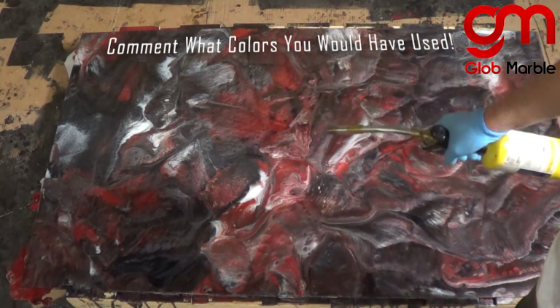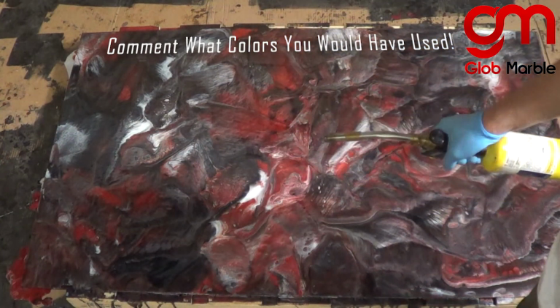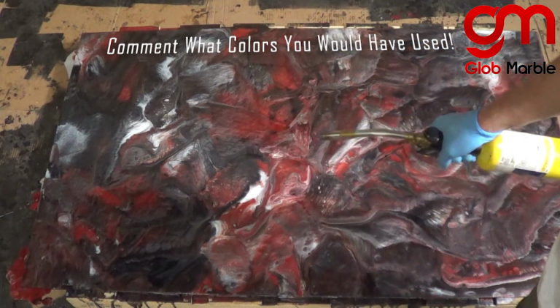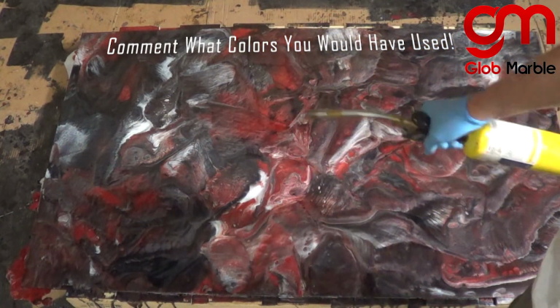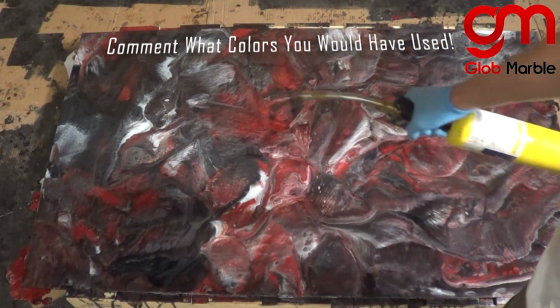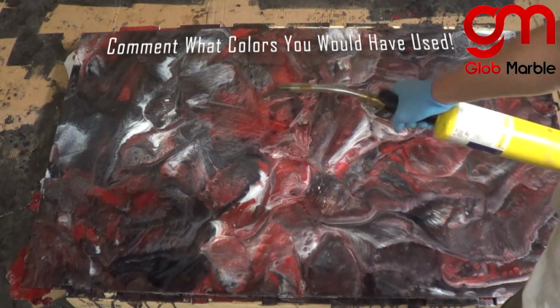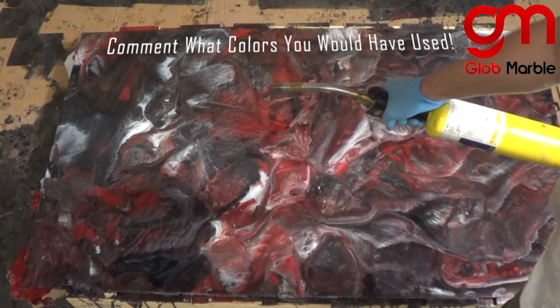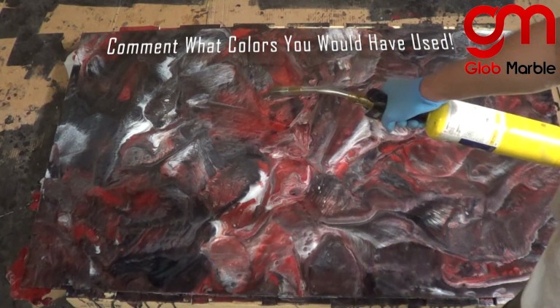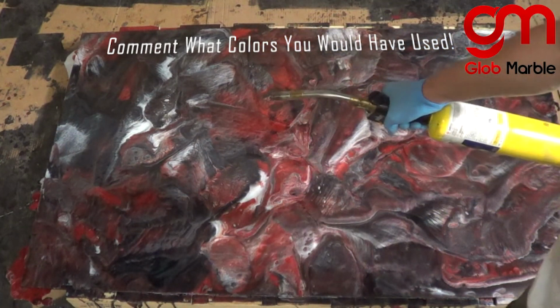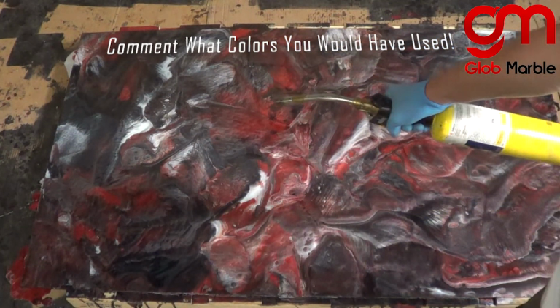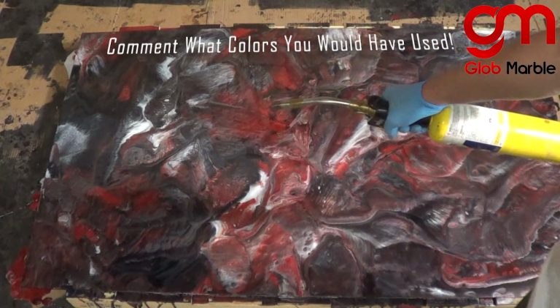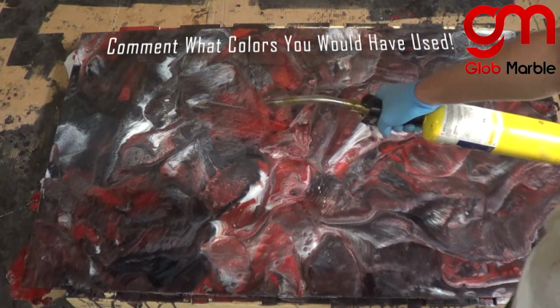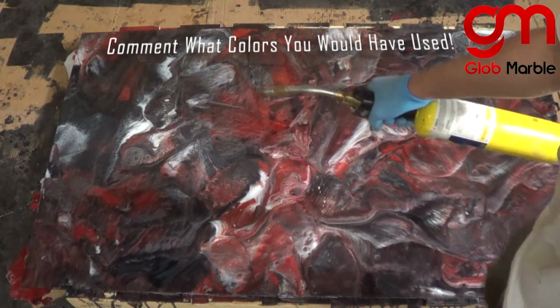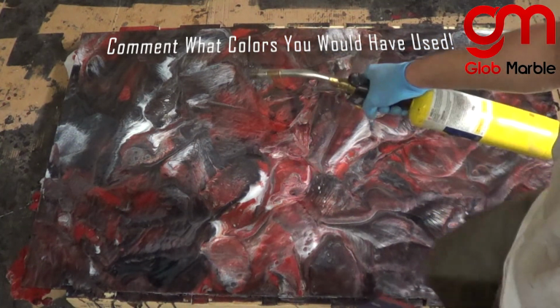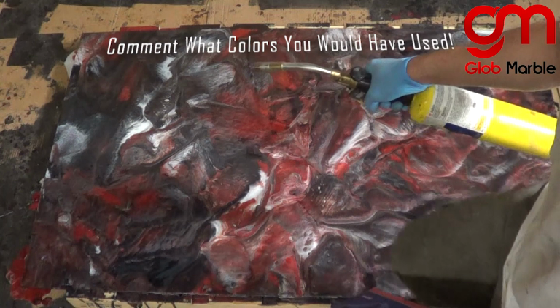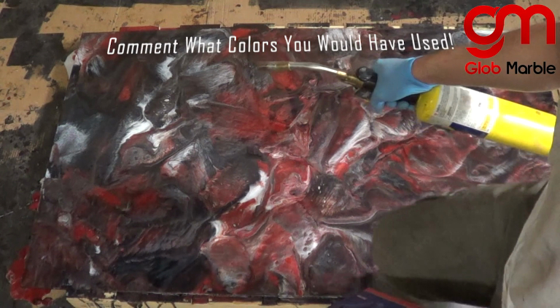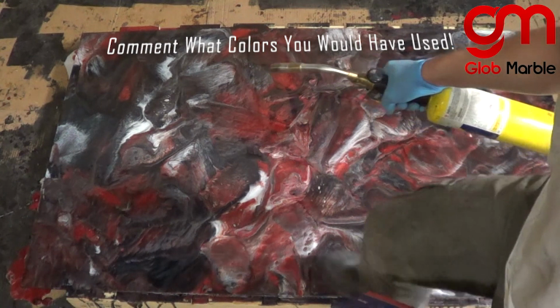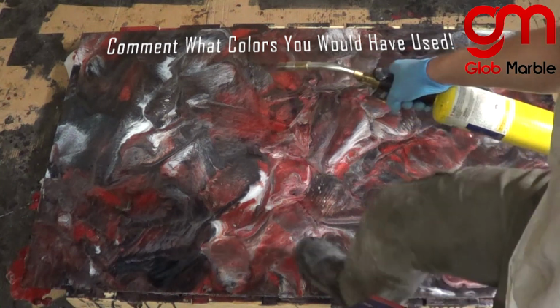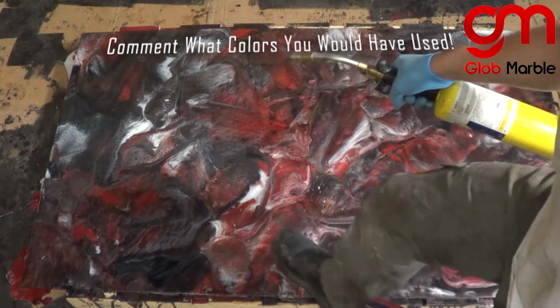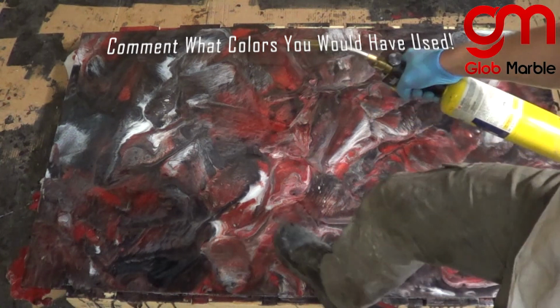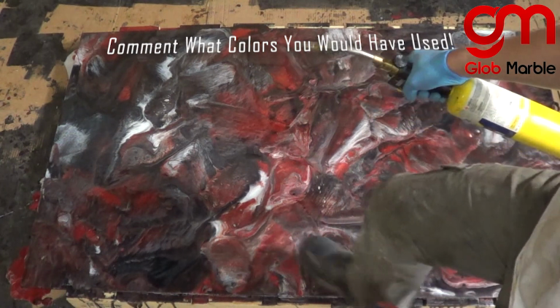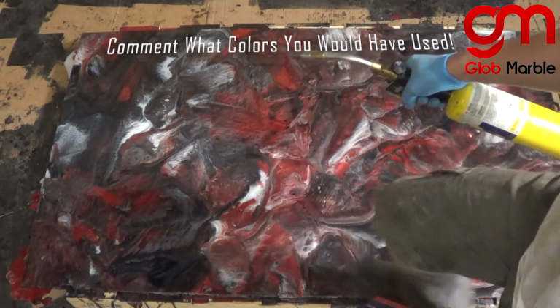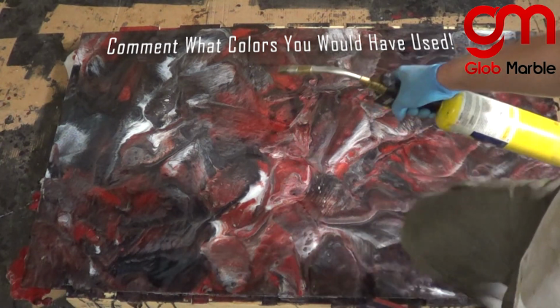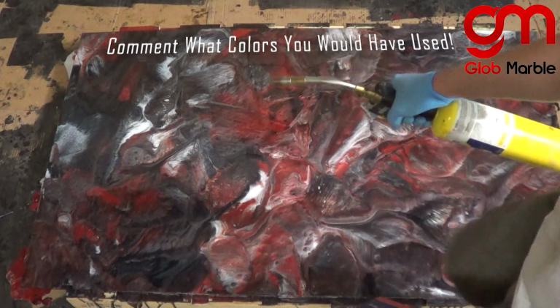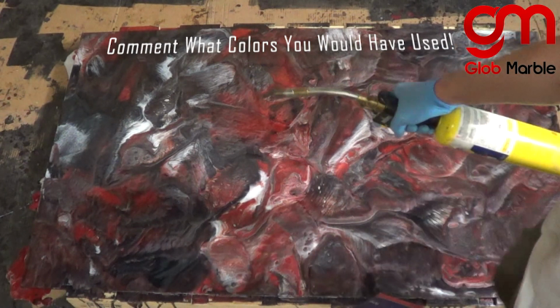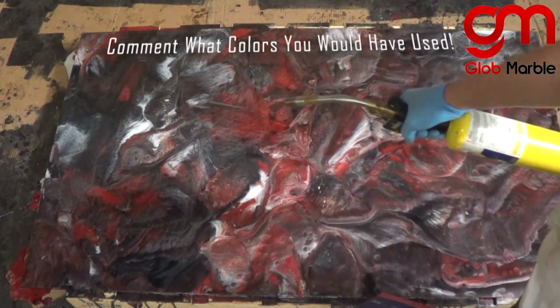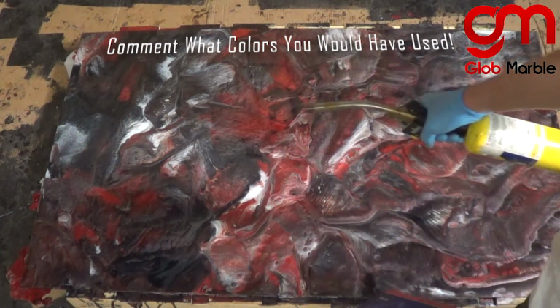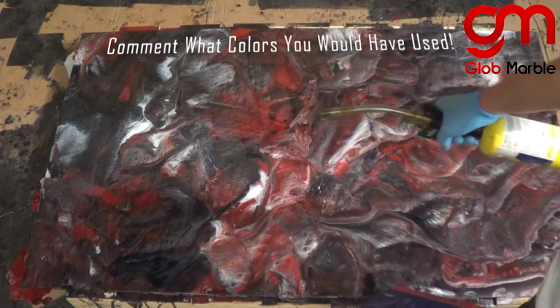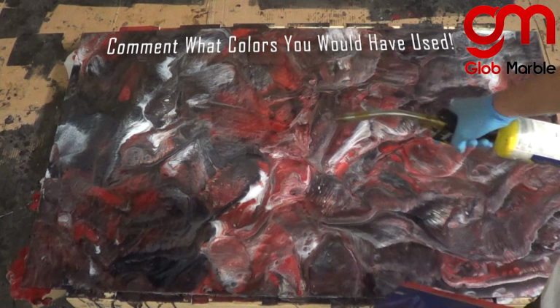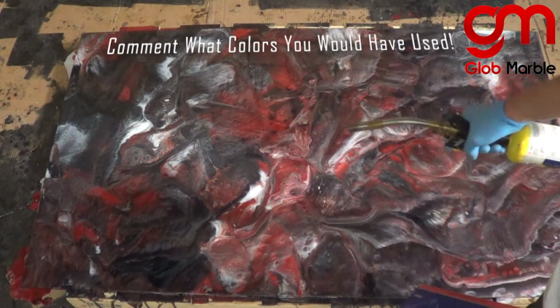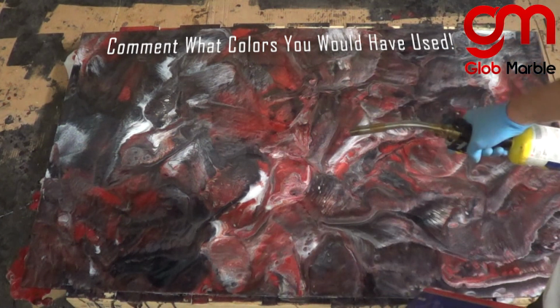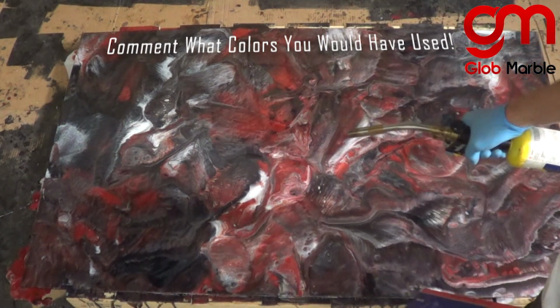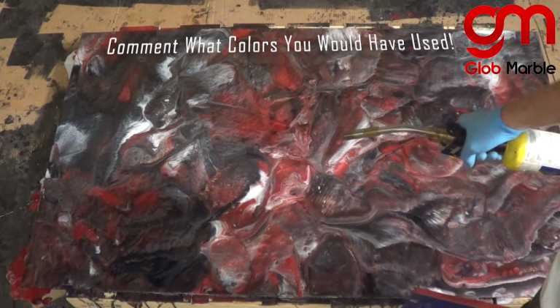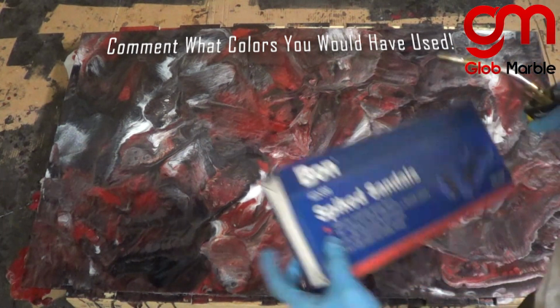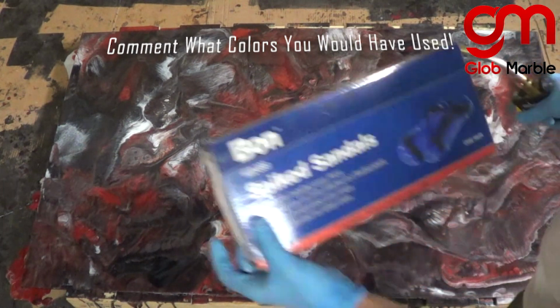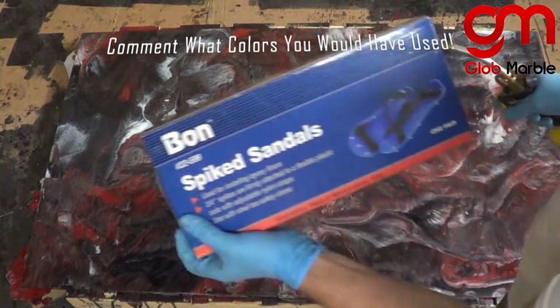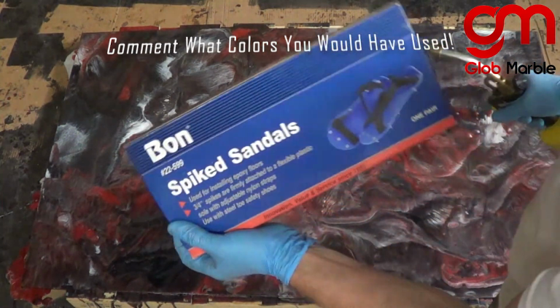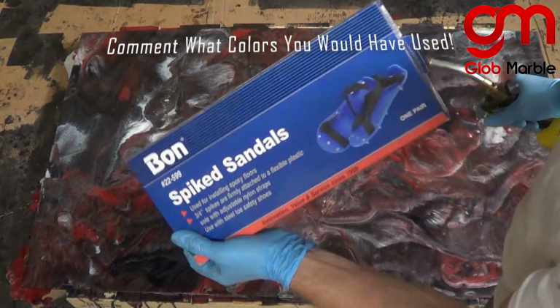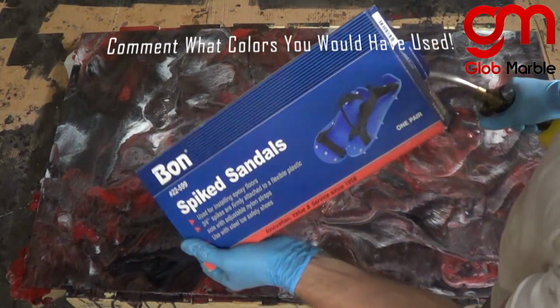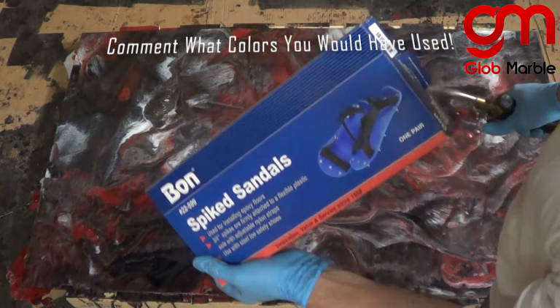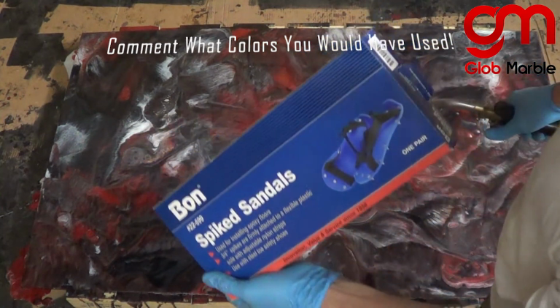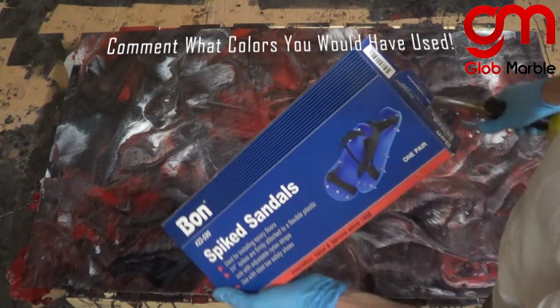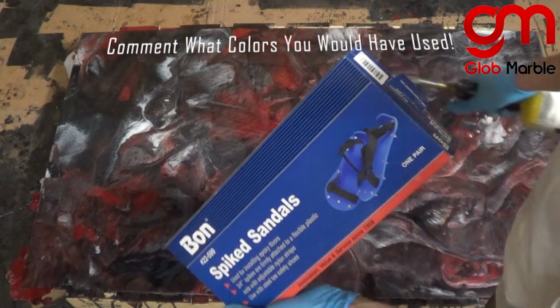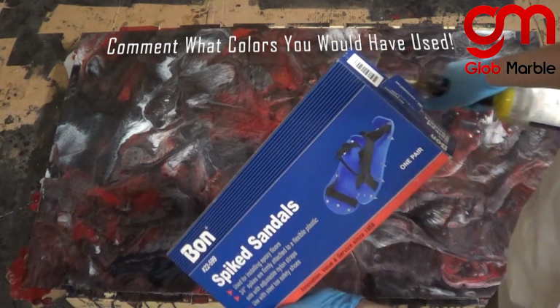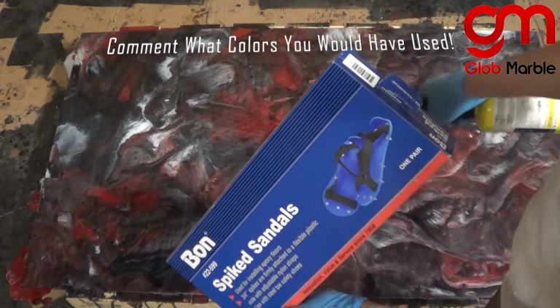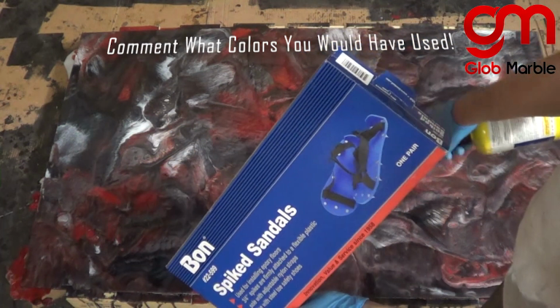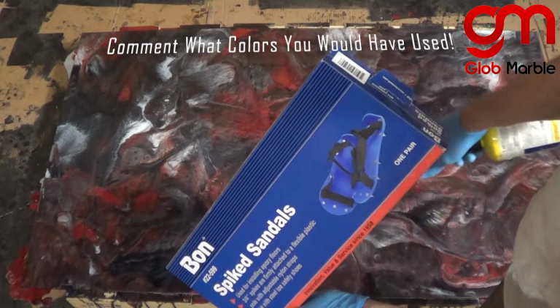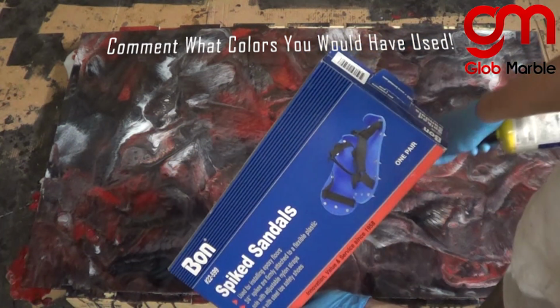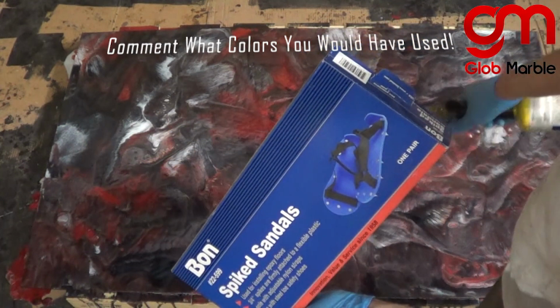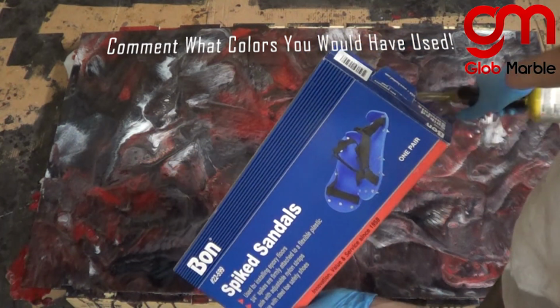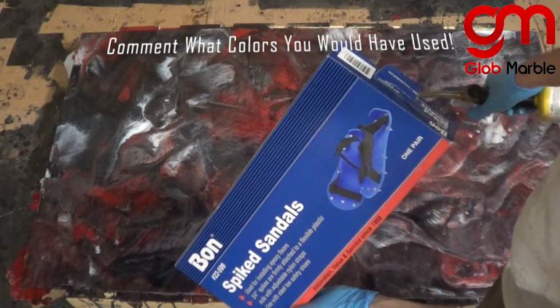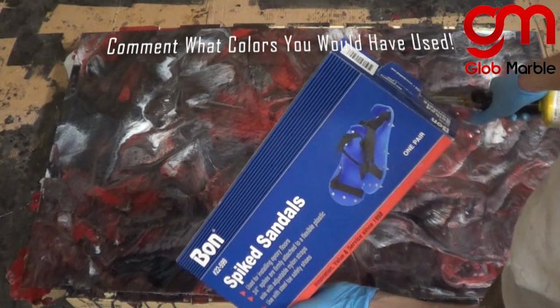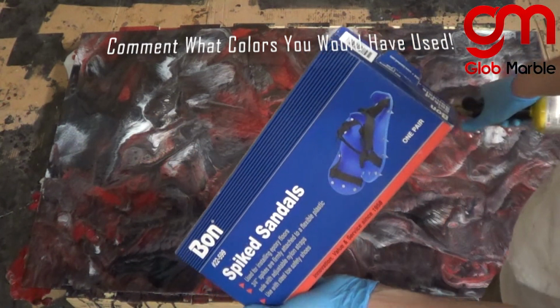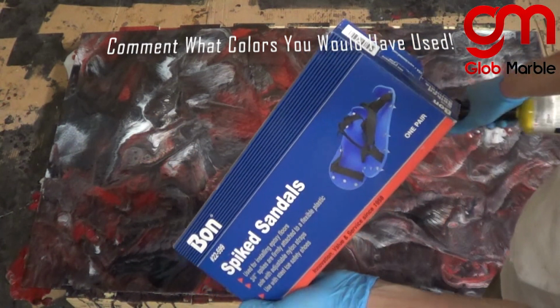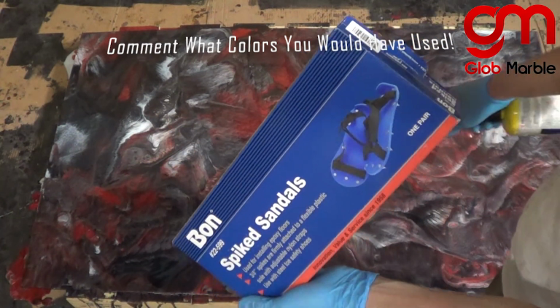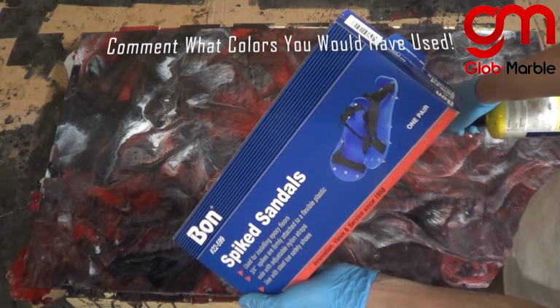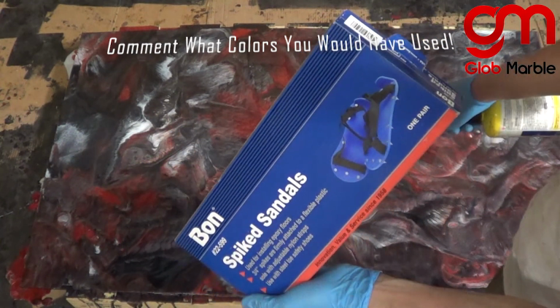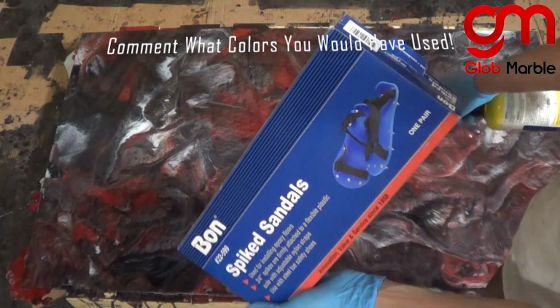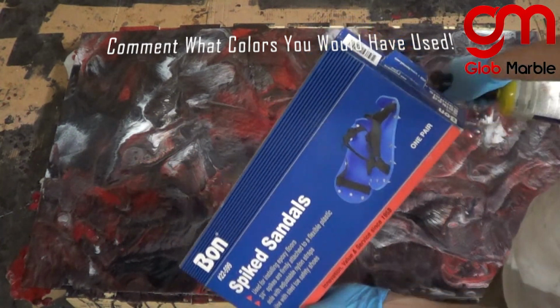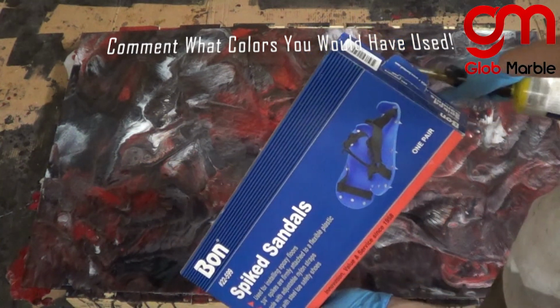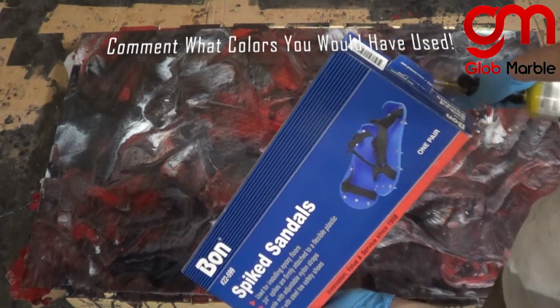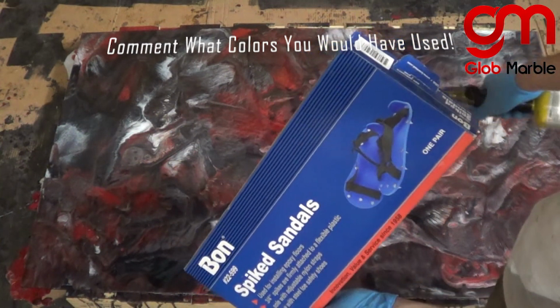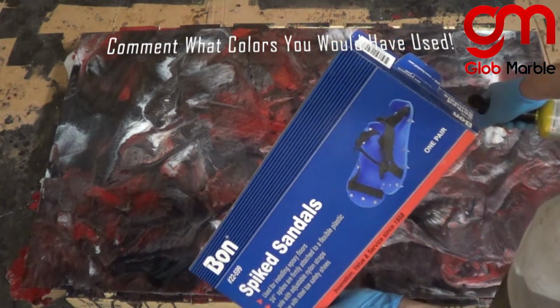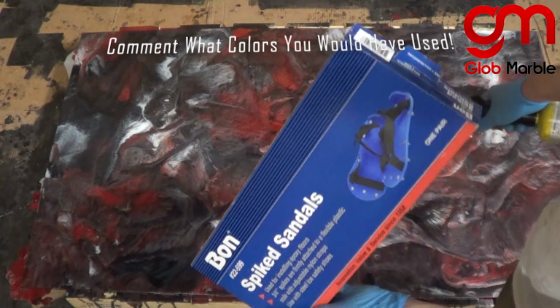Obviously you wouldn't step on it with a regular shoe — it's going to ruin the pattern. The spike shoes are going to help you walk on the surface without ruining the actual image.